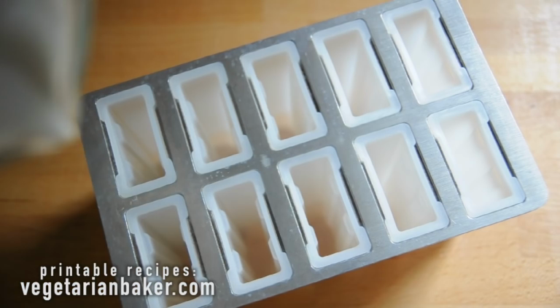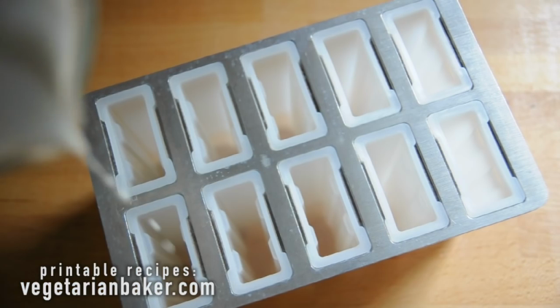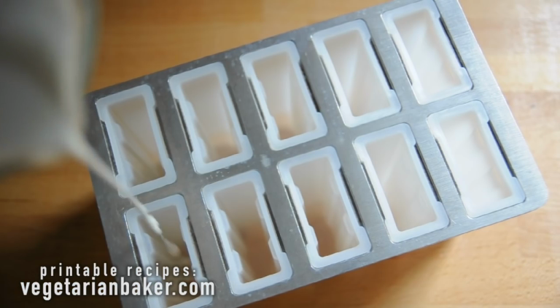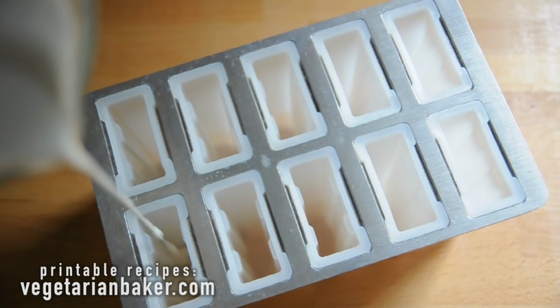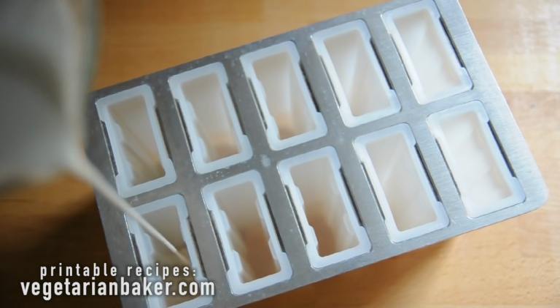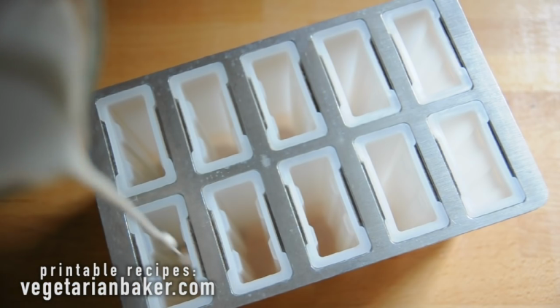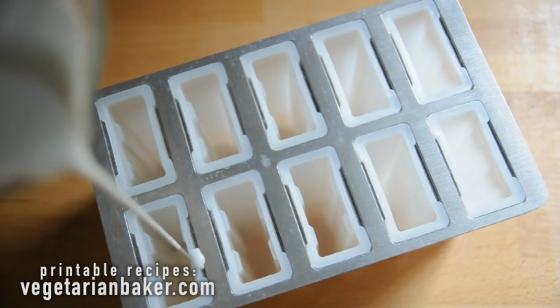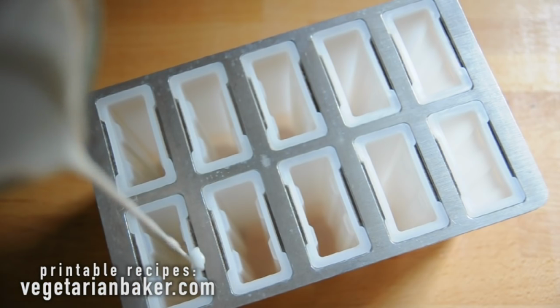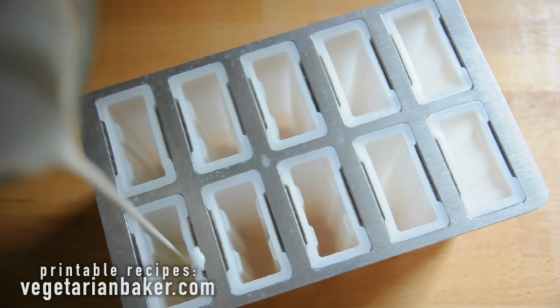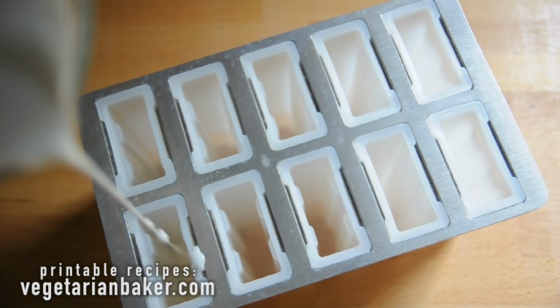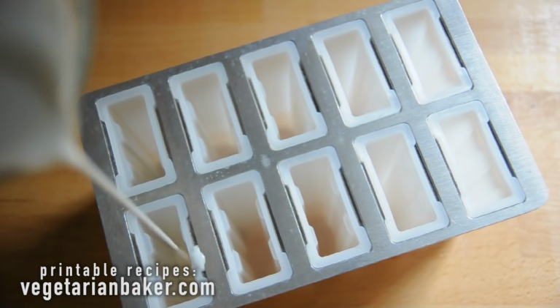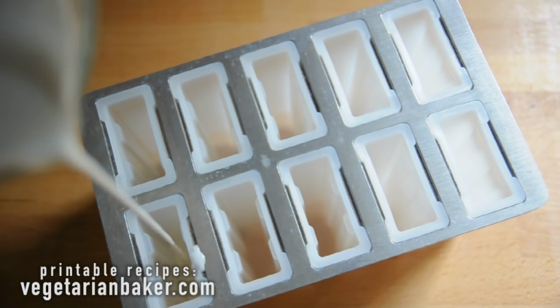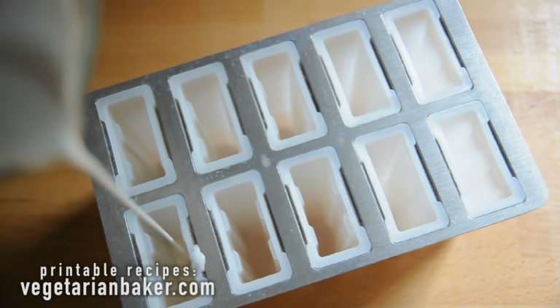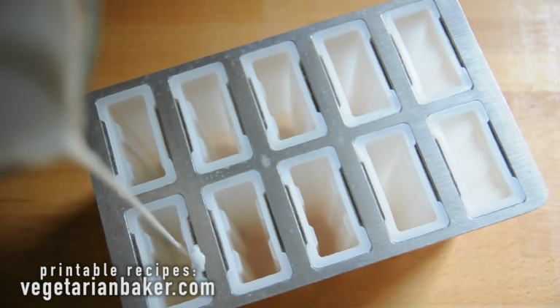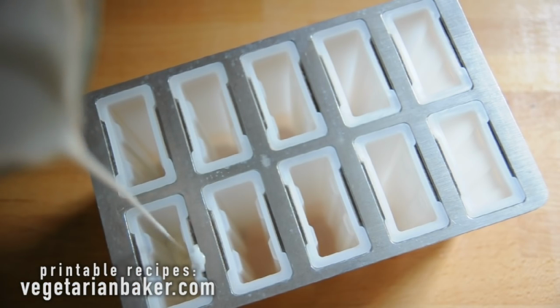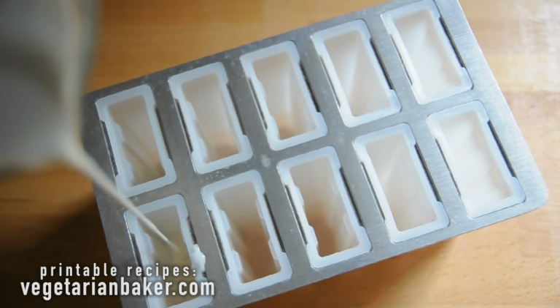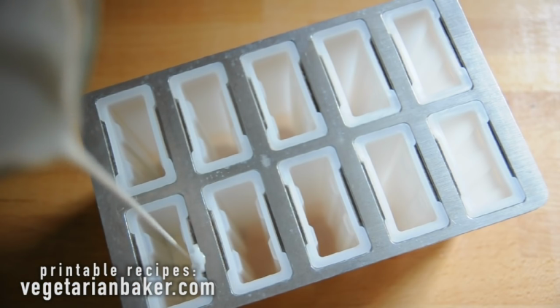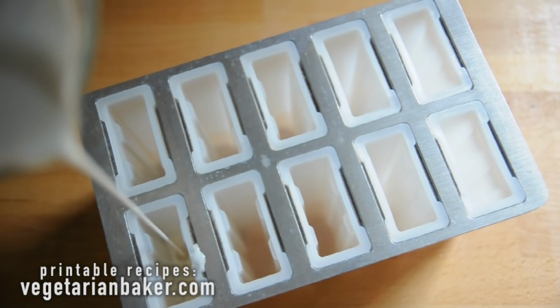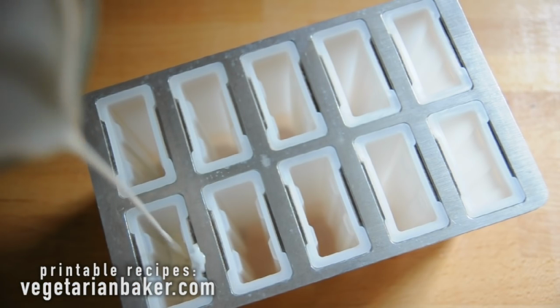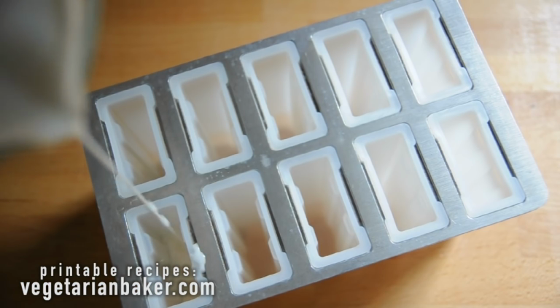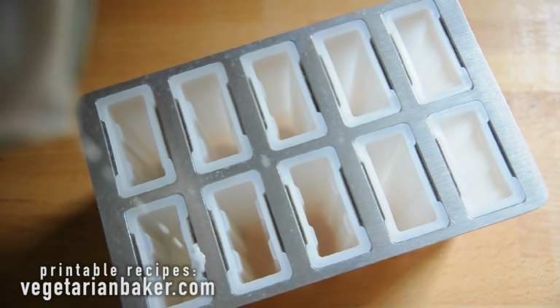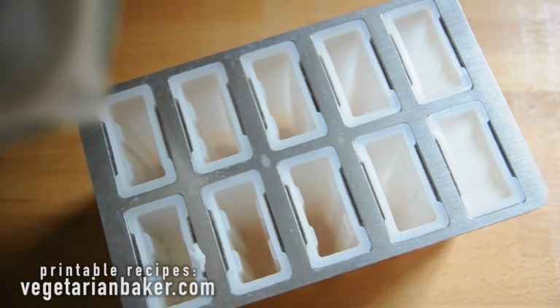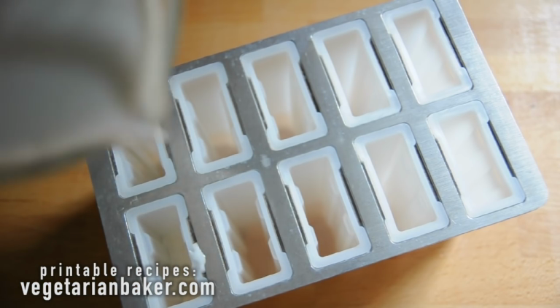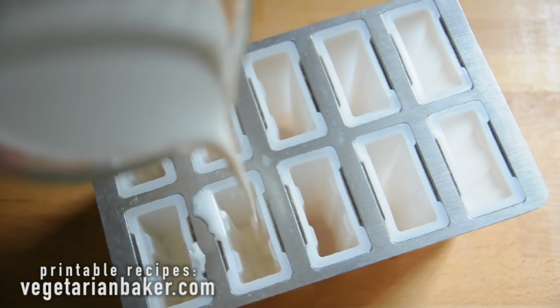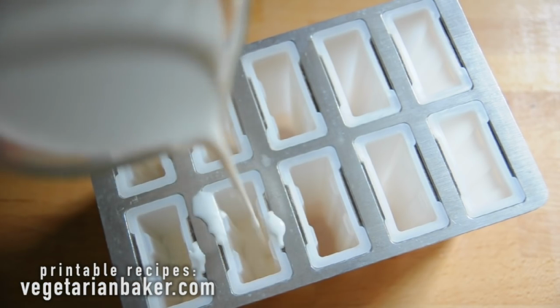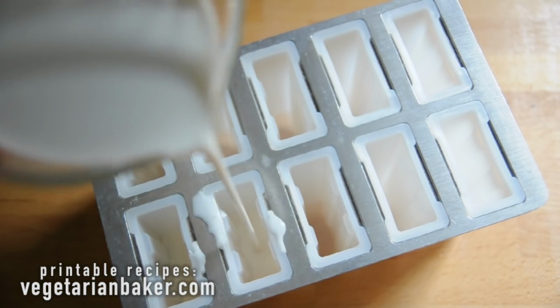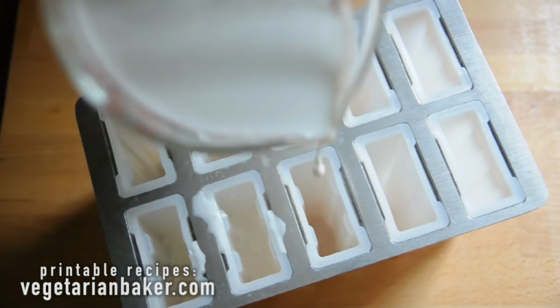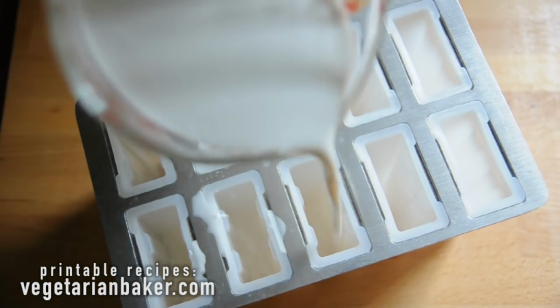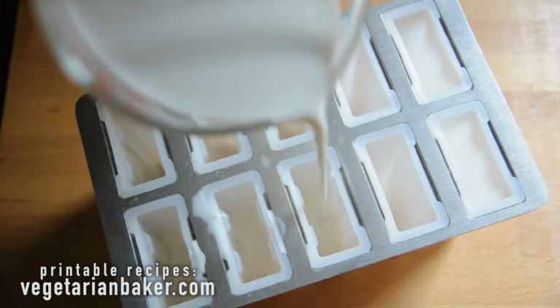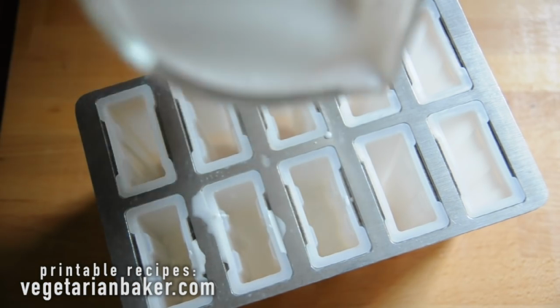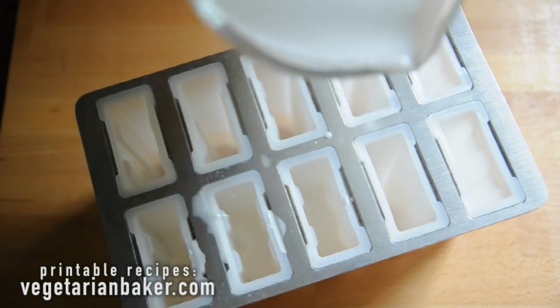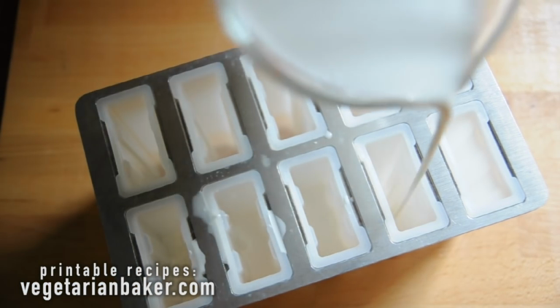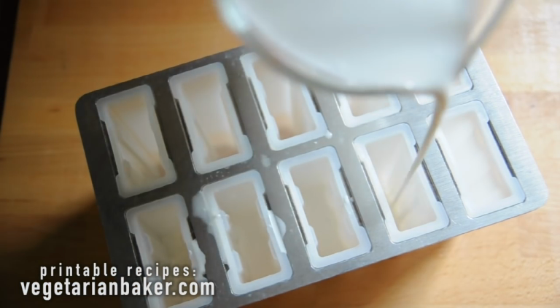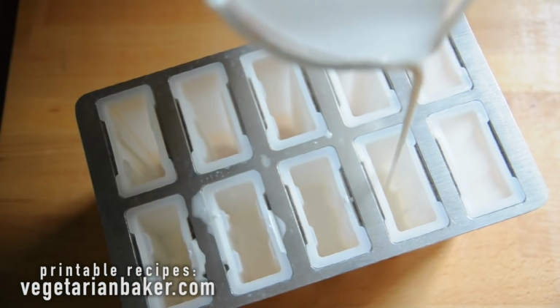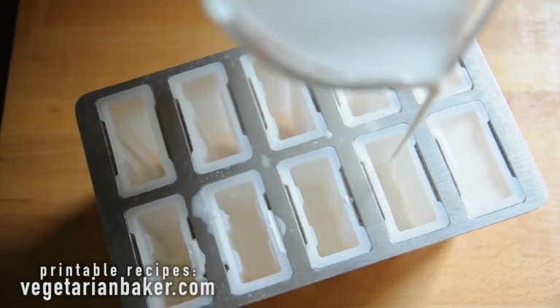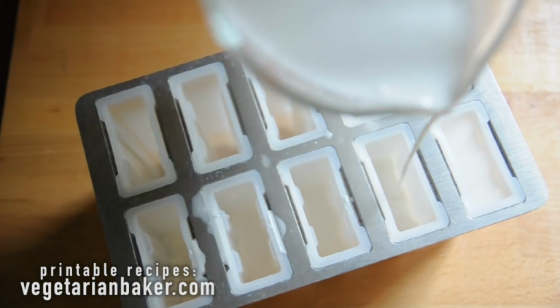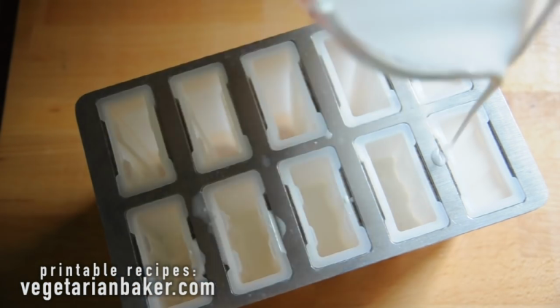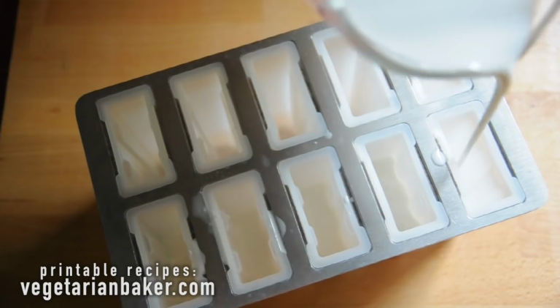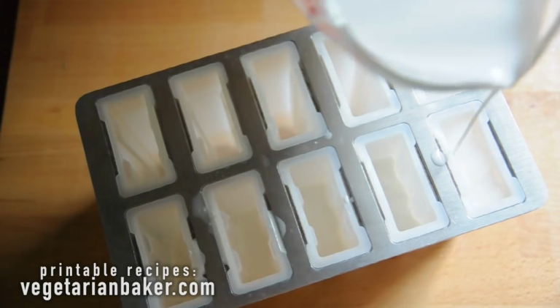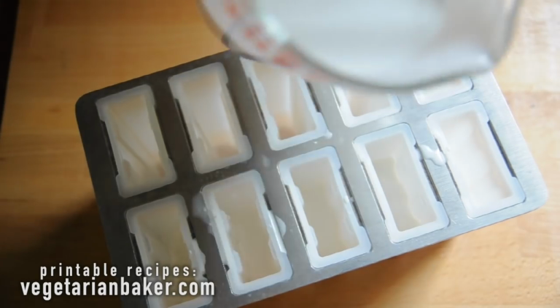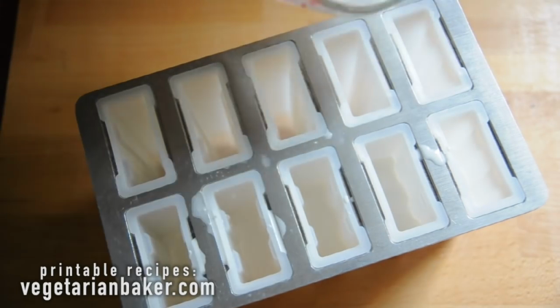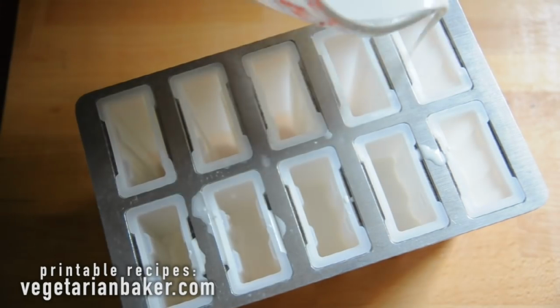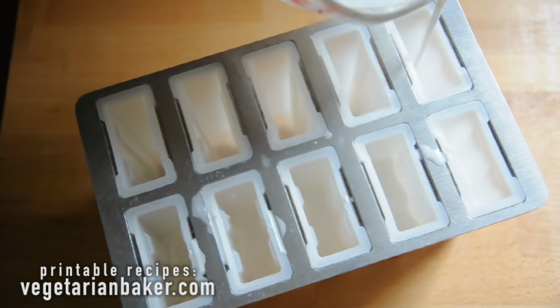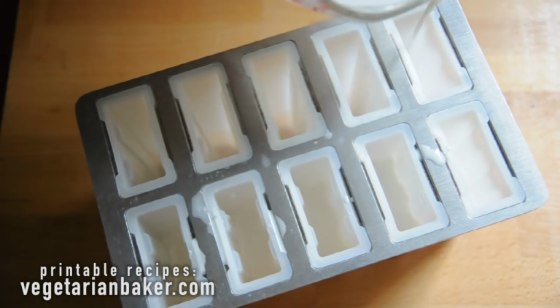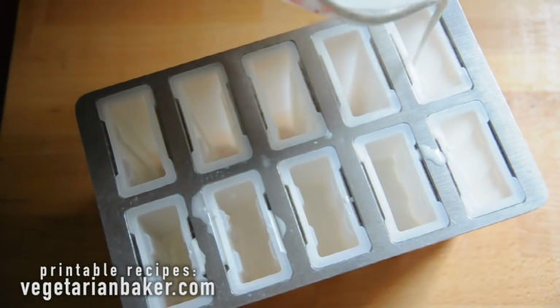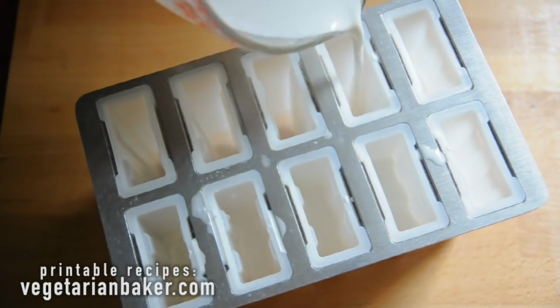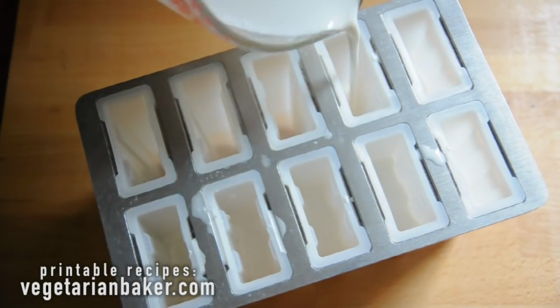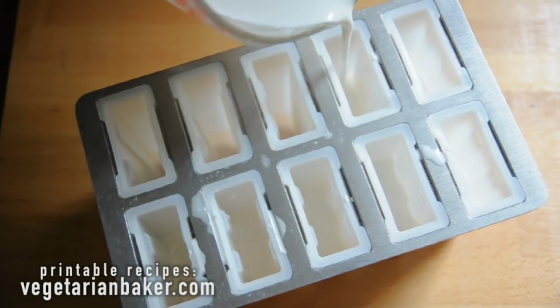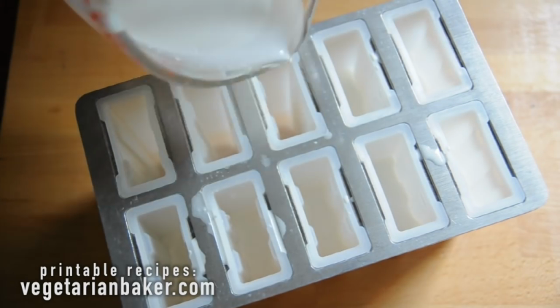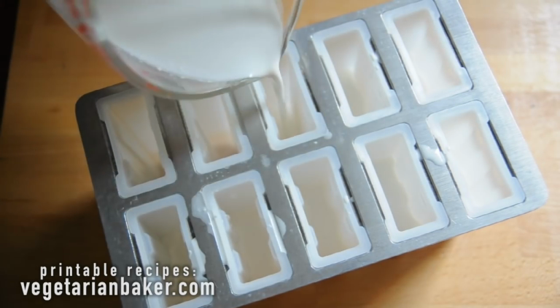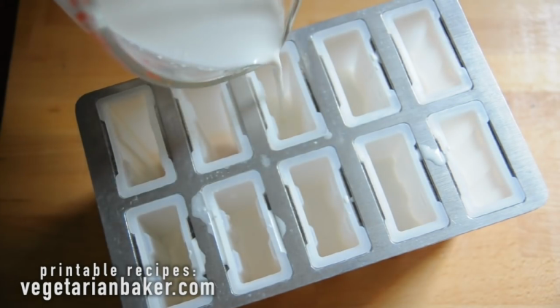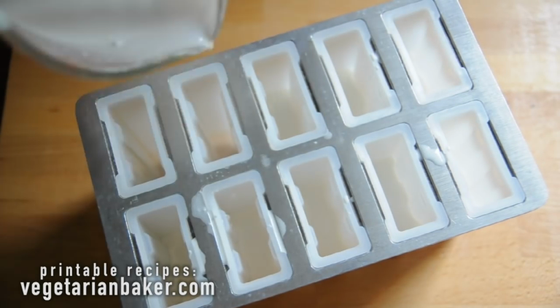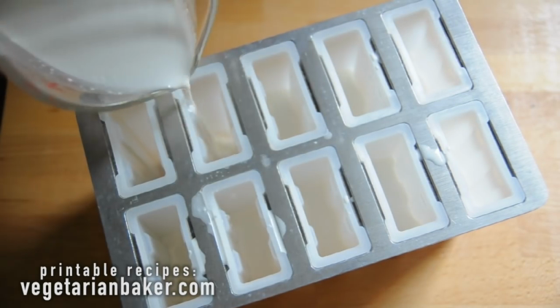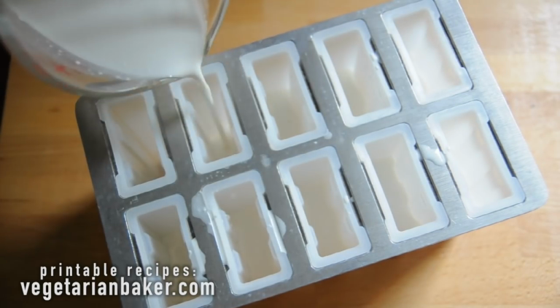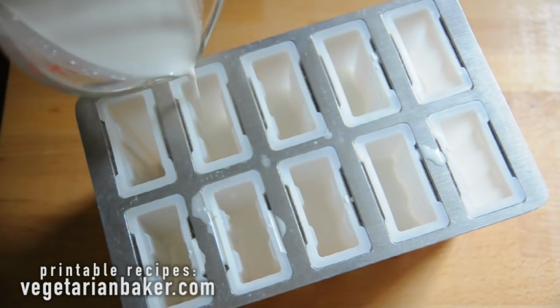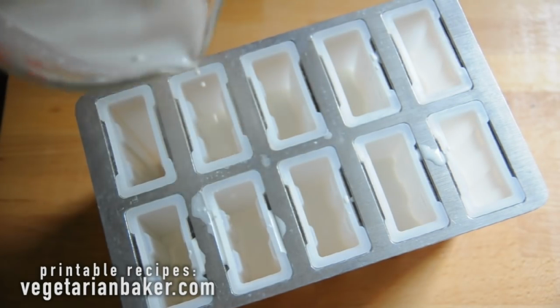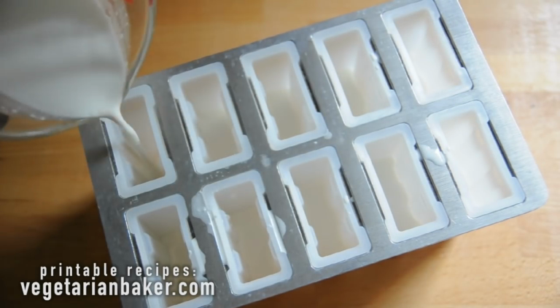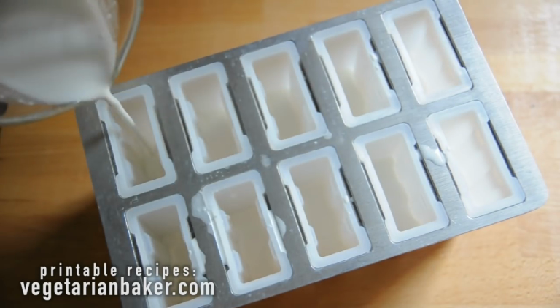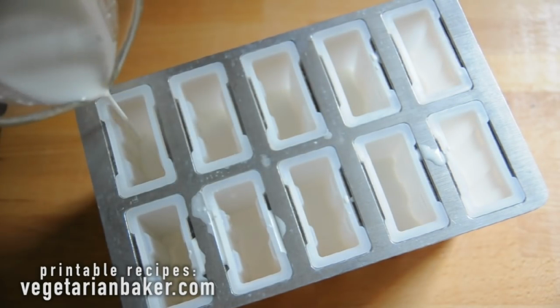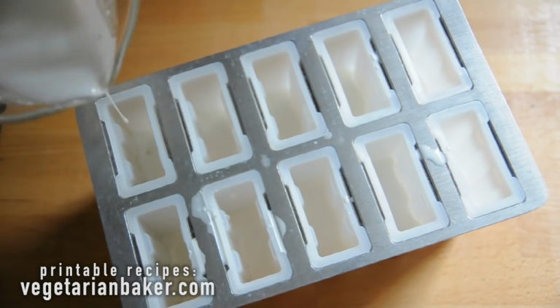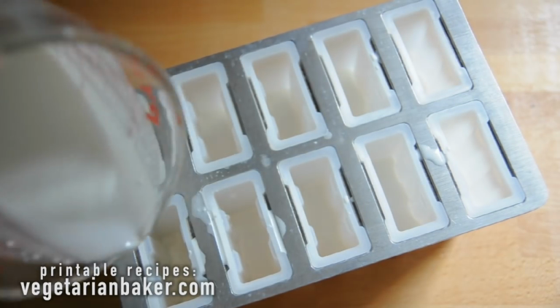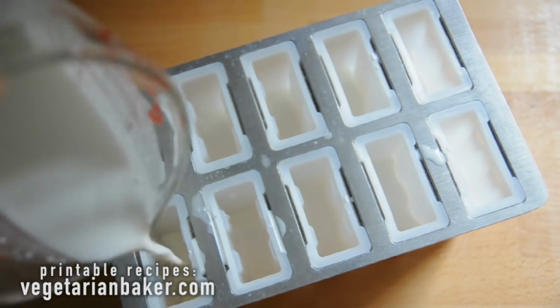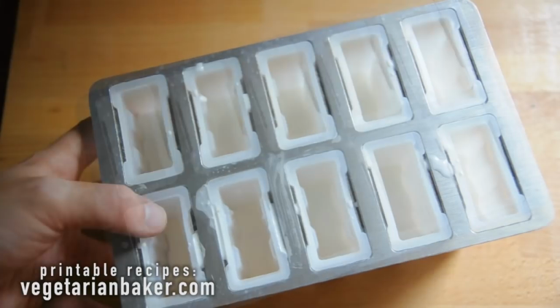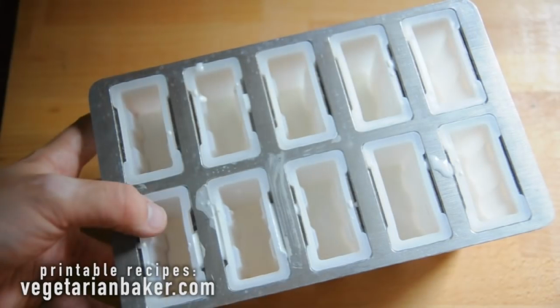Now, in your popsicle mold, pour your coconut mixture halfway full into the mold and place in the freezer for 10 minutes.